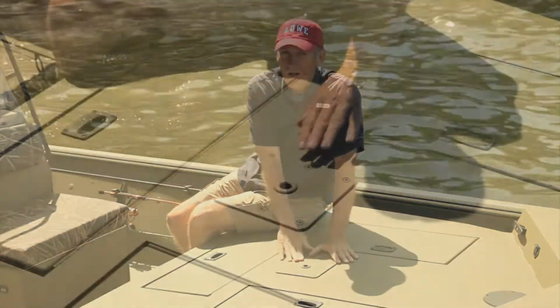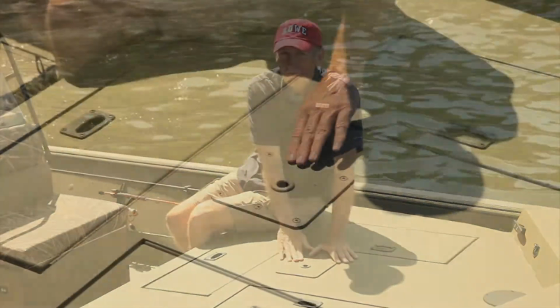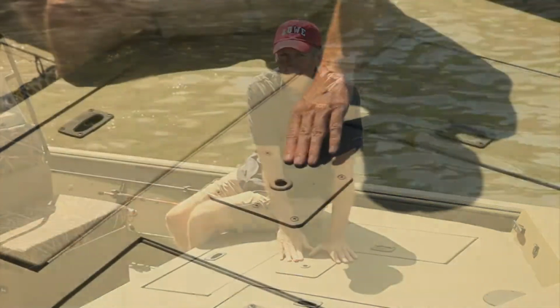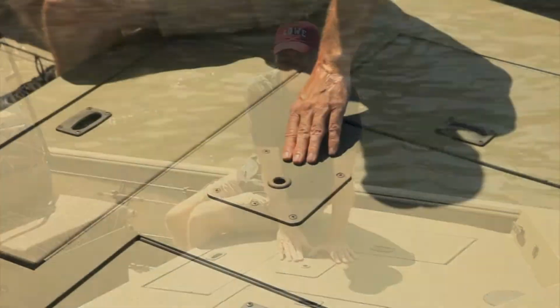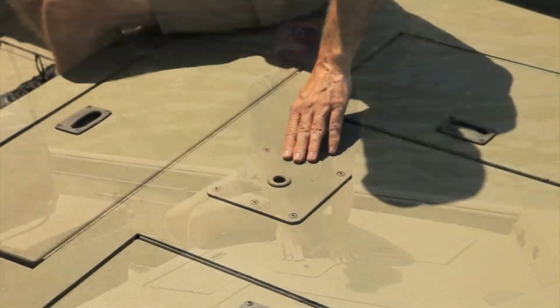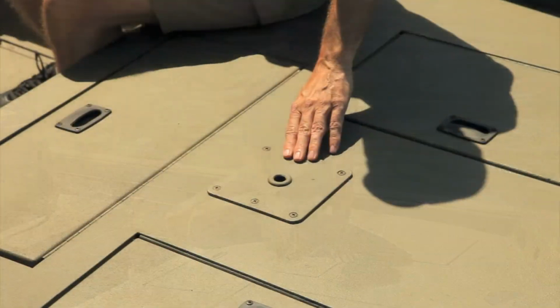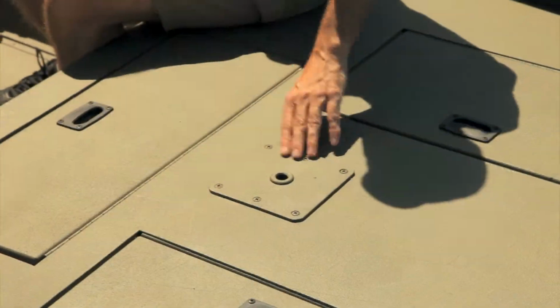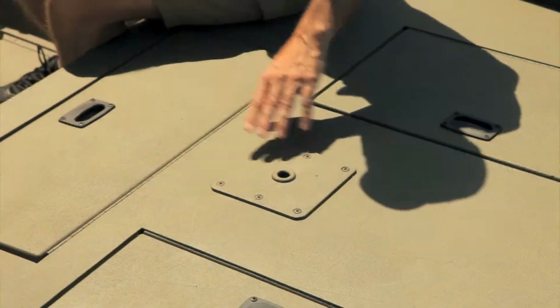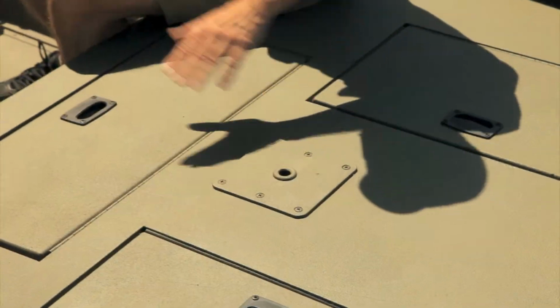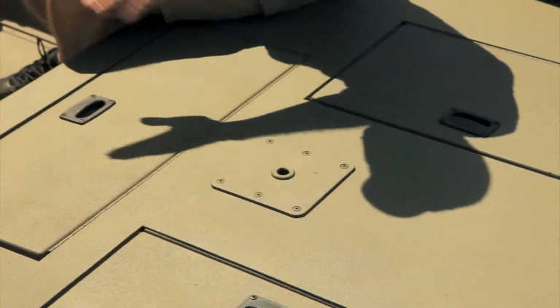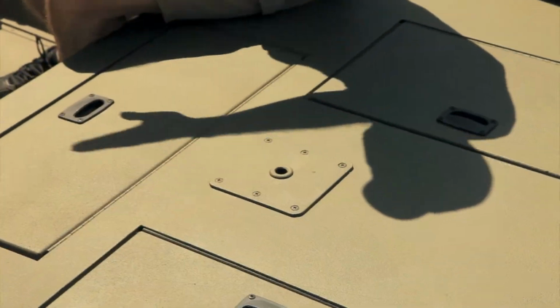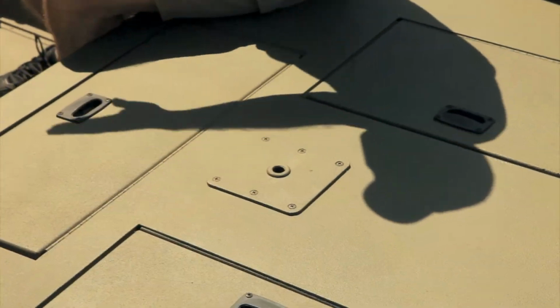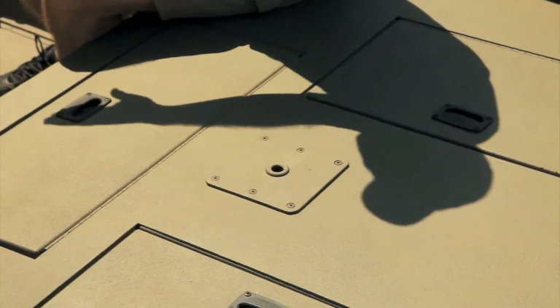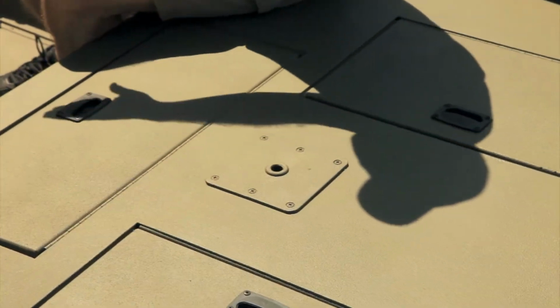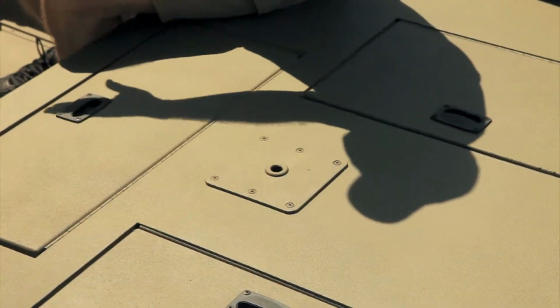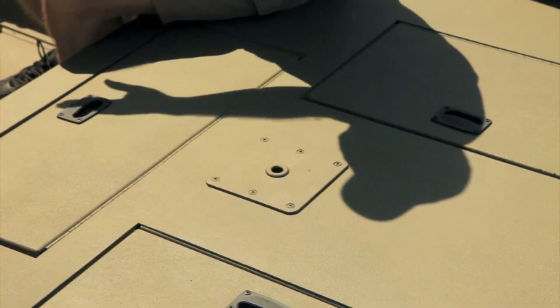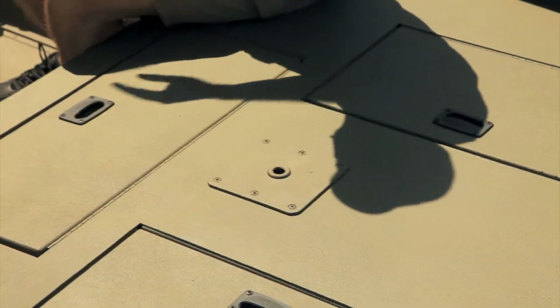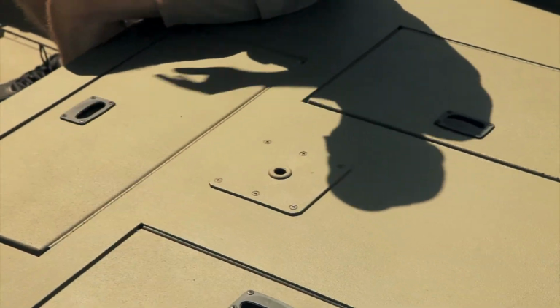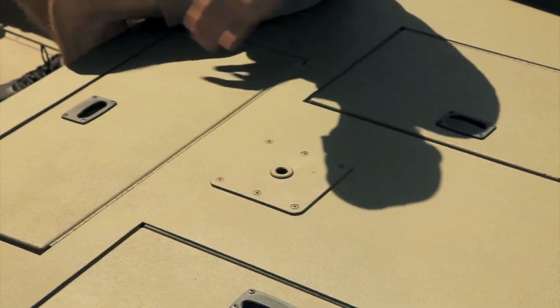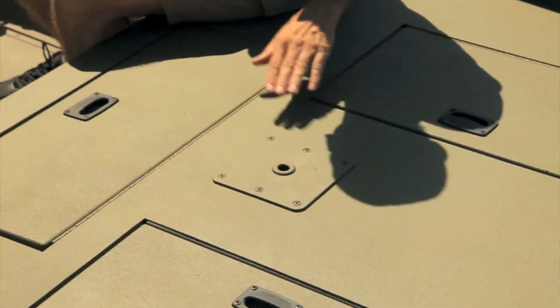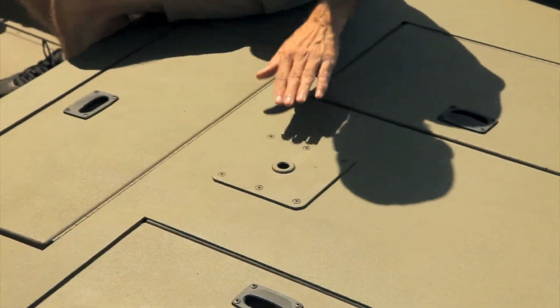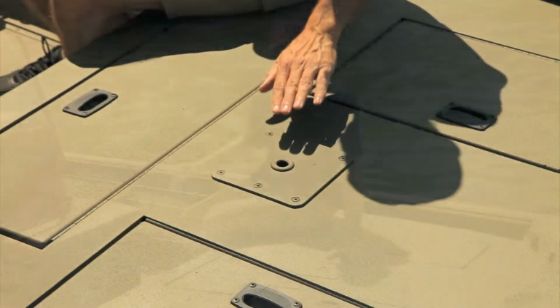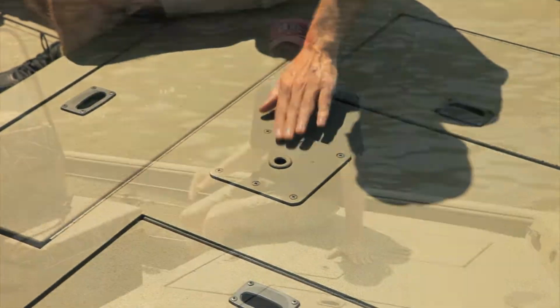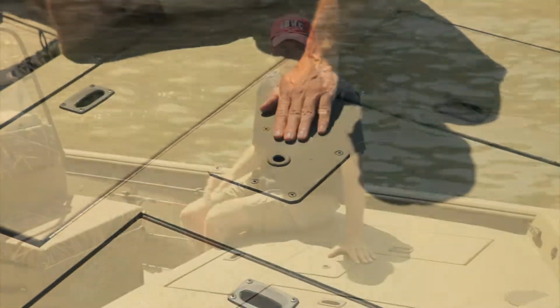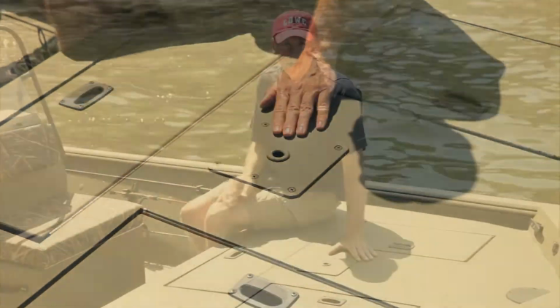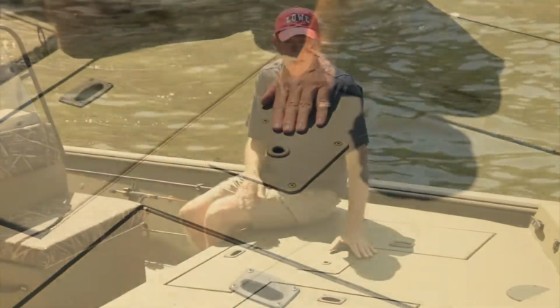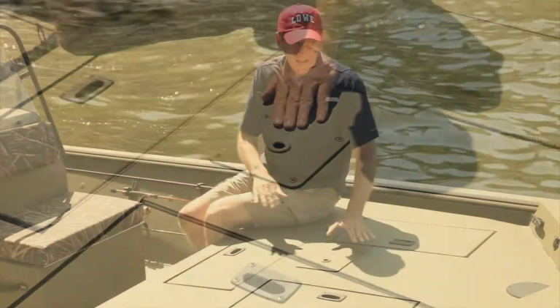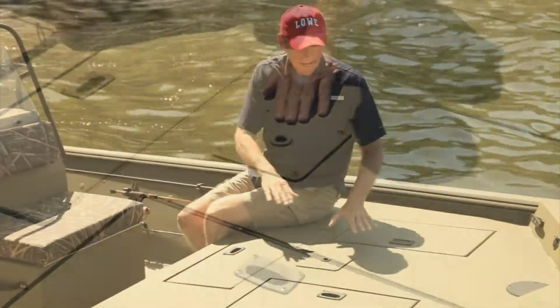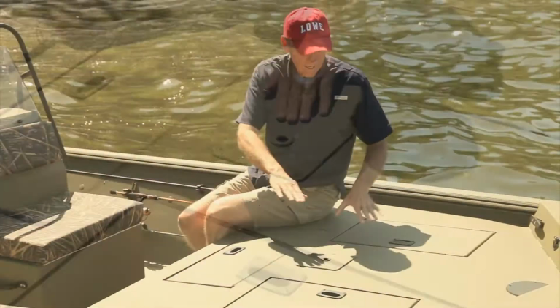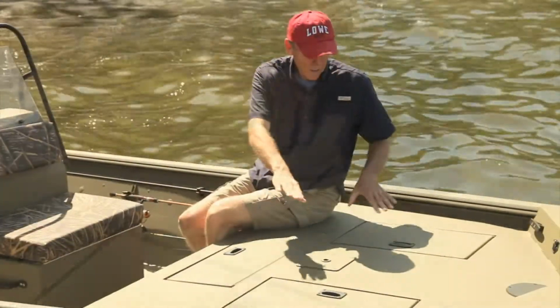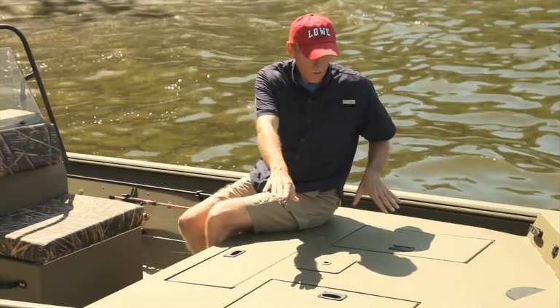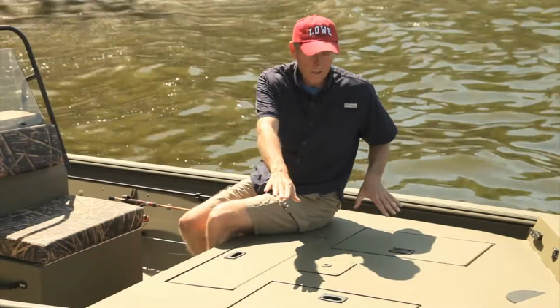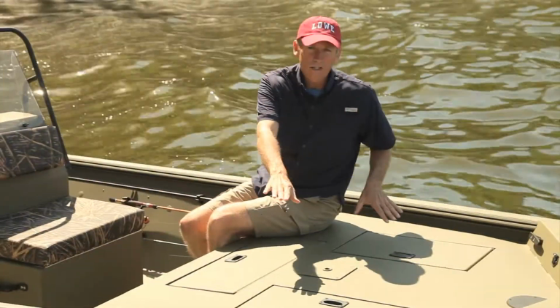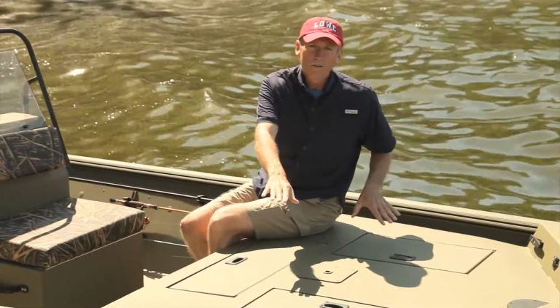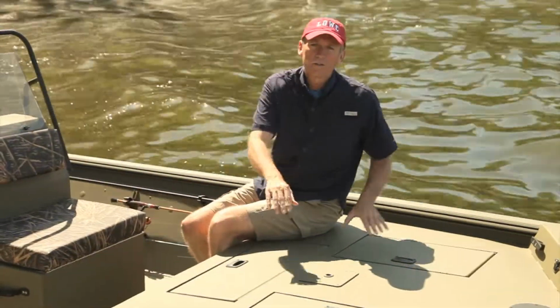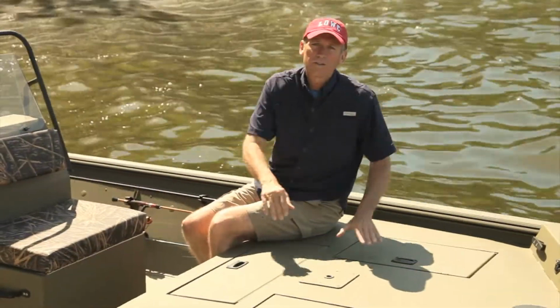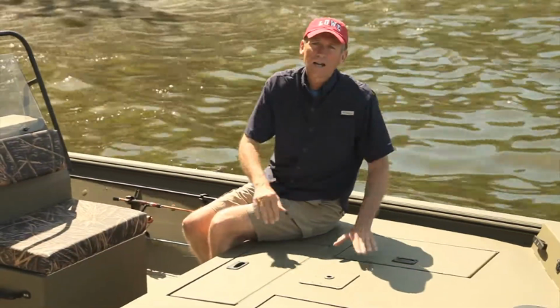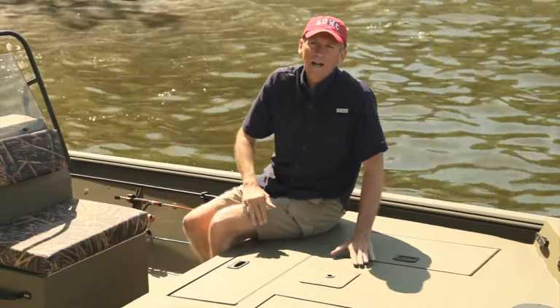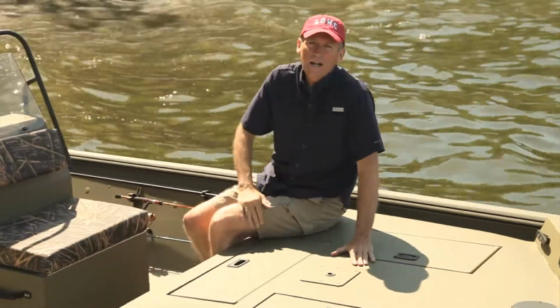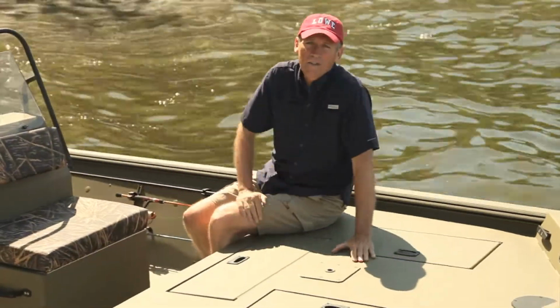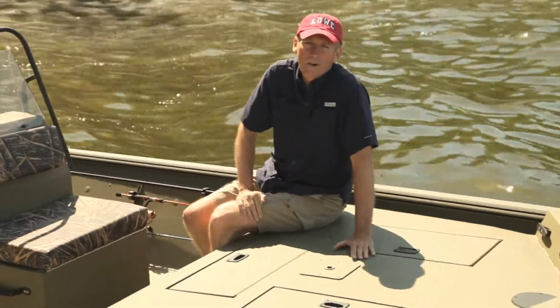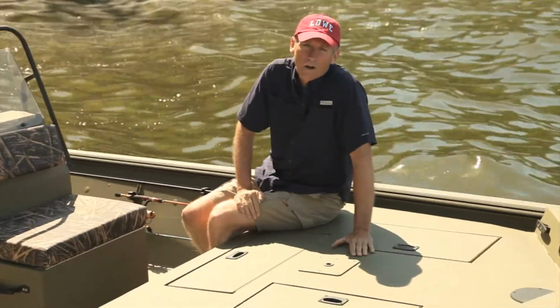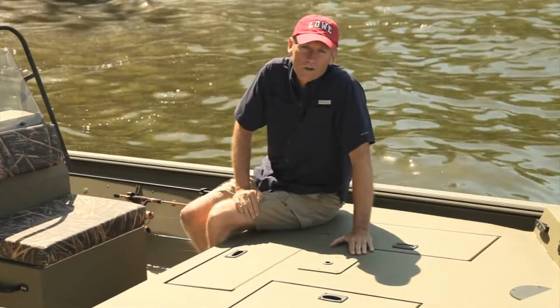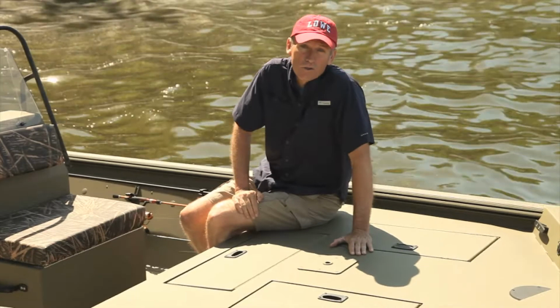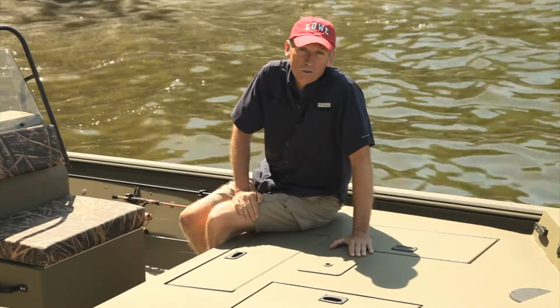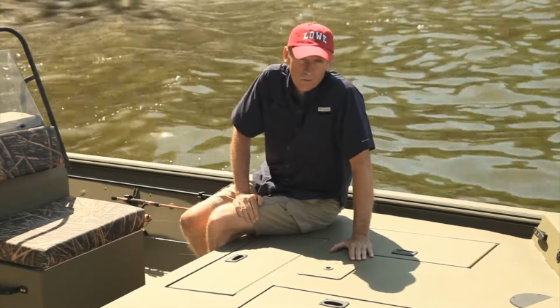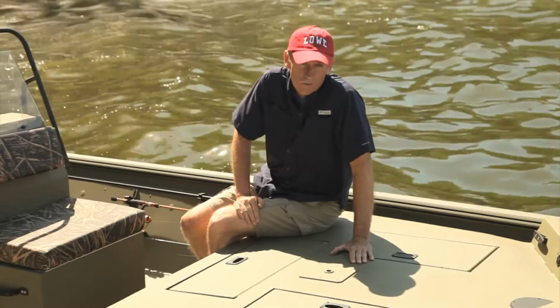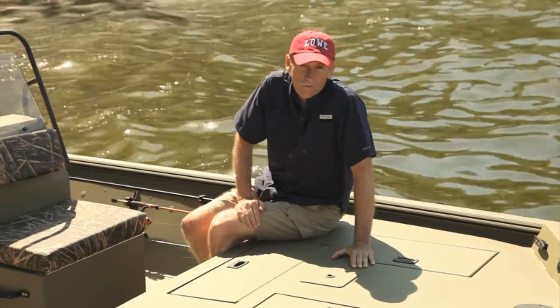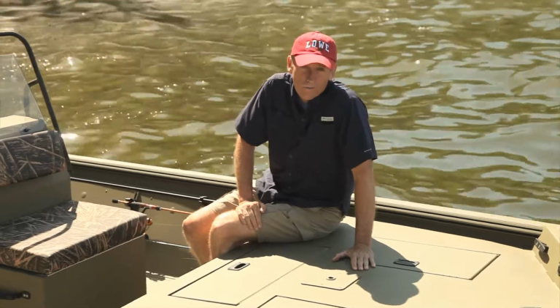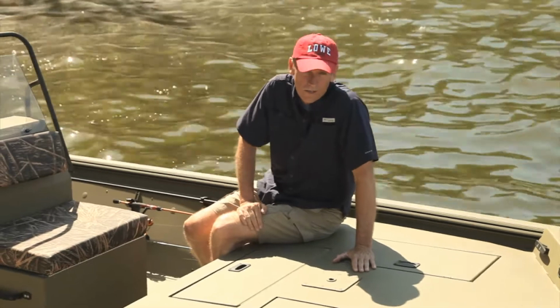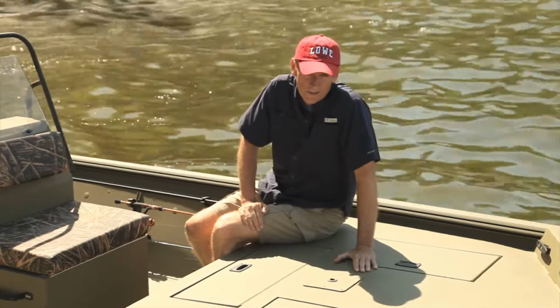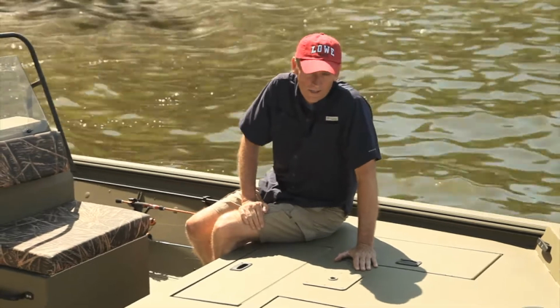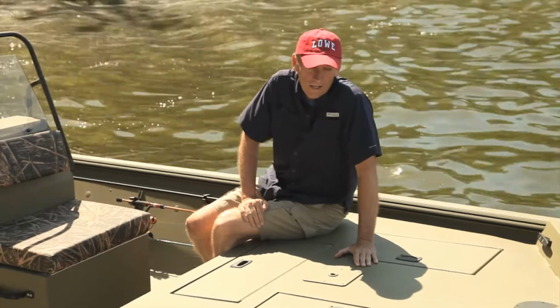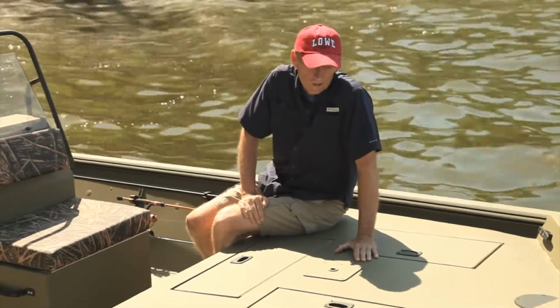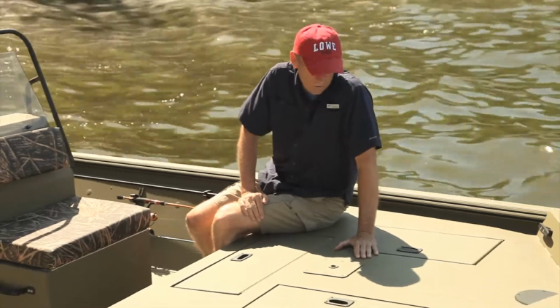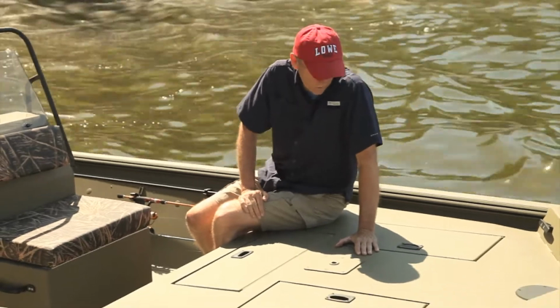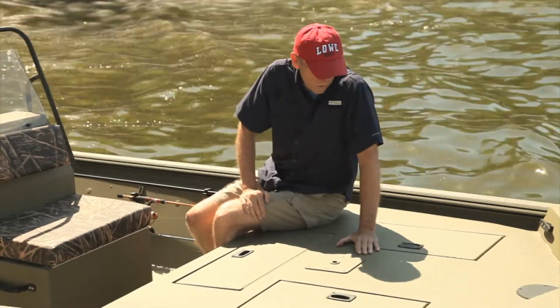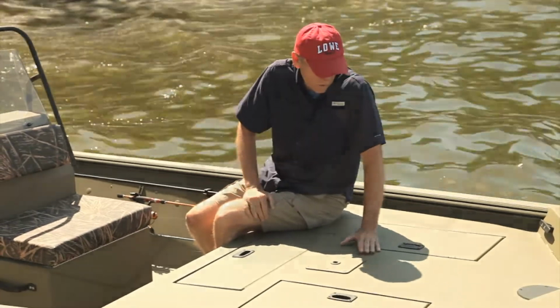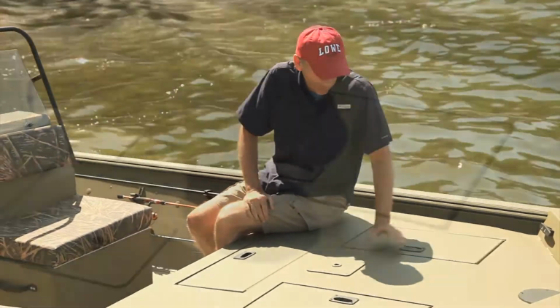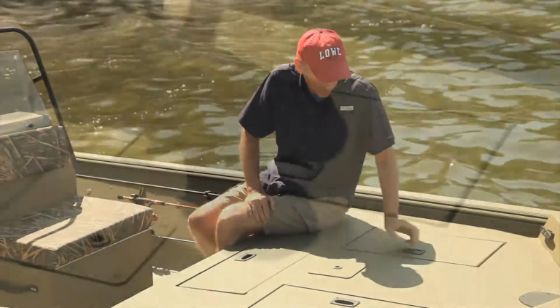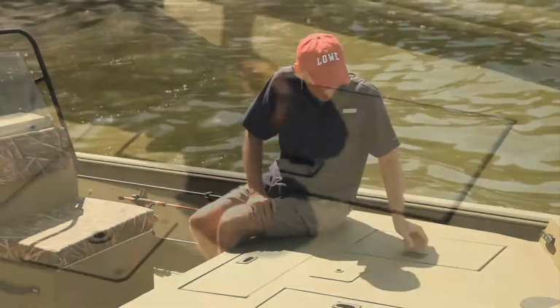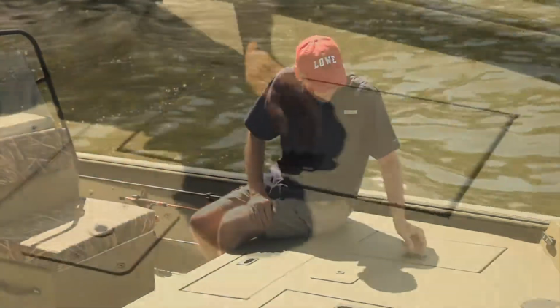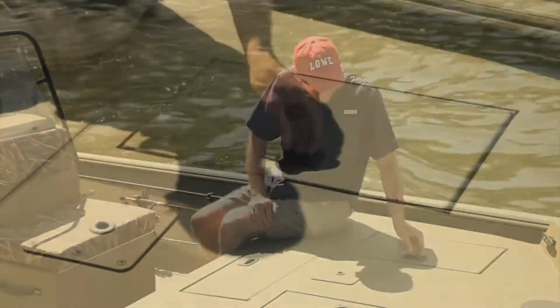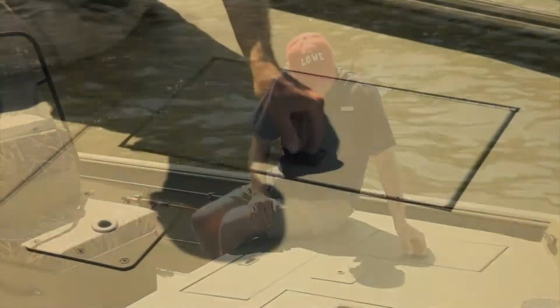There are two pedestal seat bases — one up front on the bow and the other on the aft deck — and on either side there are dual front deck storage compartments.